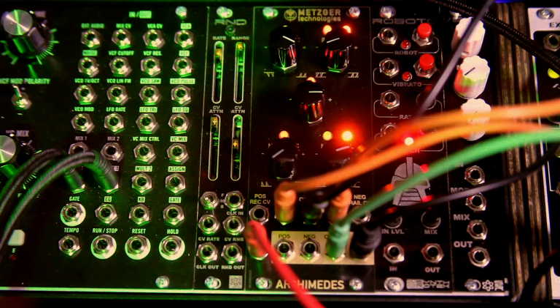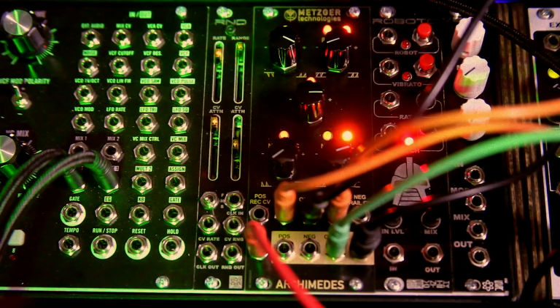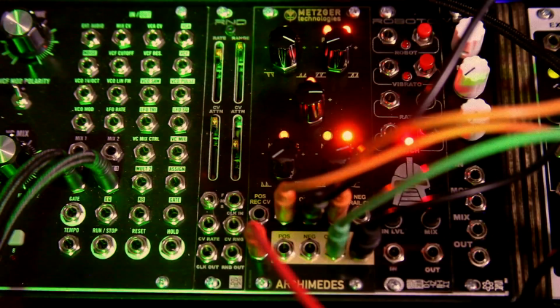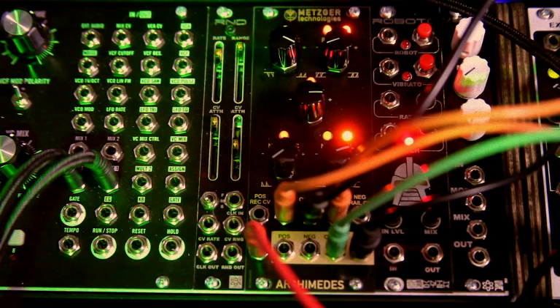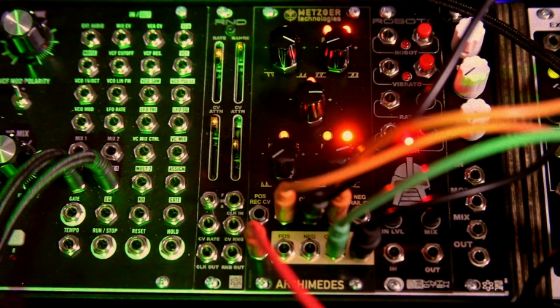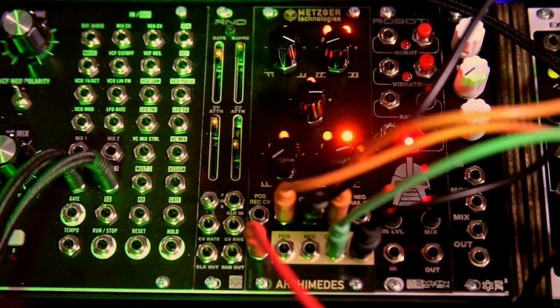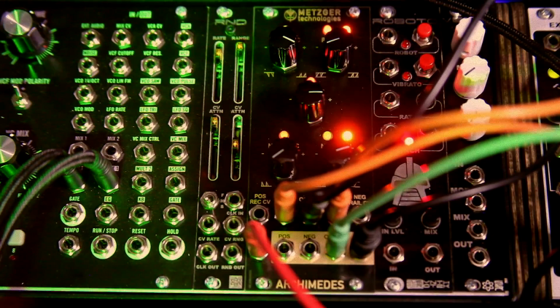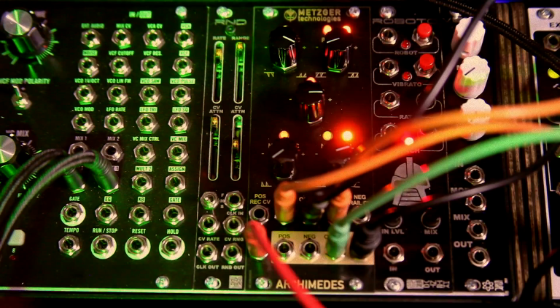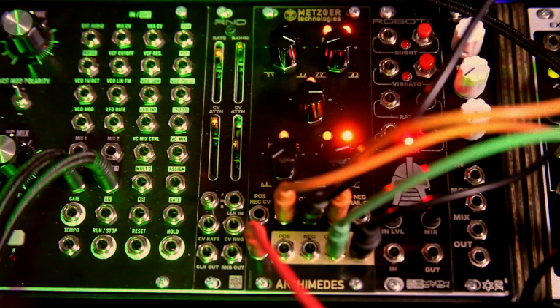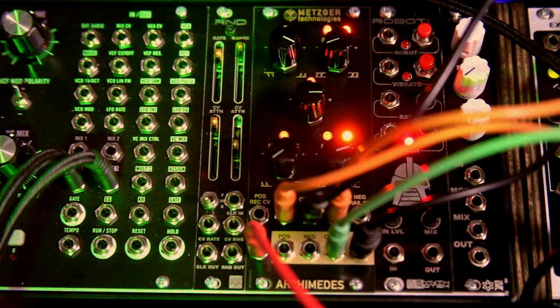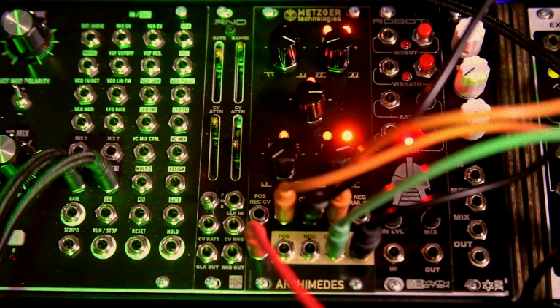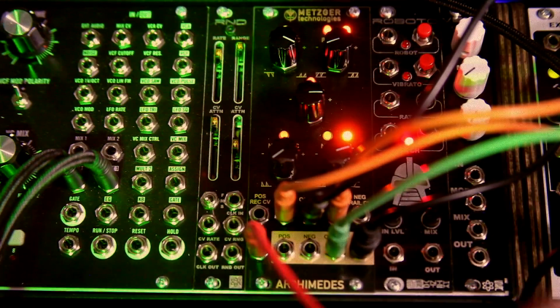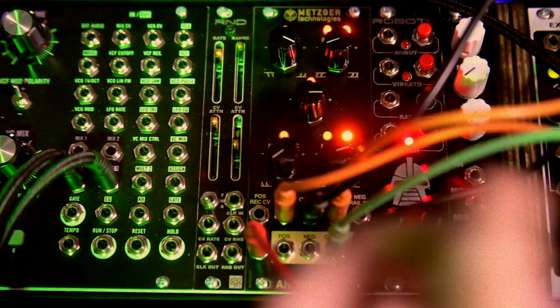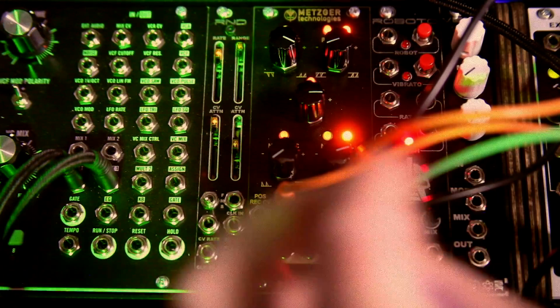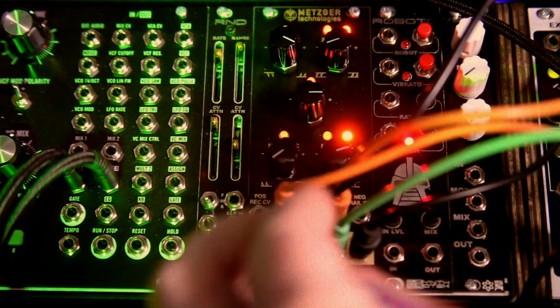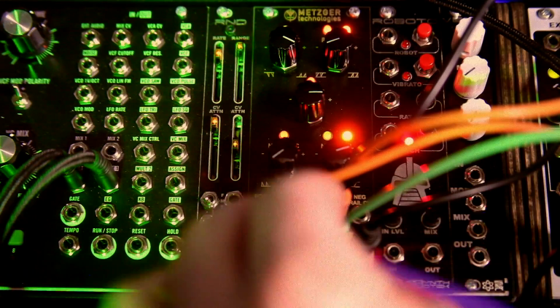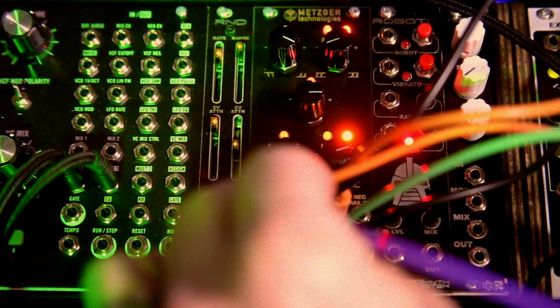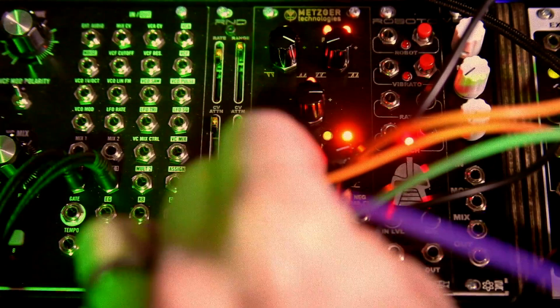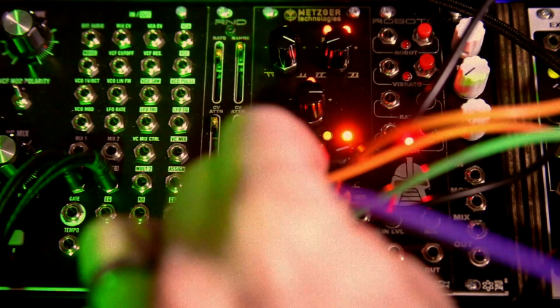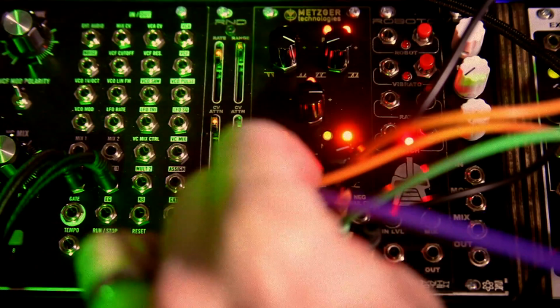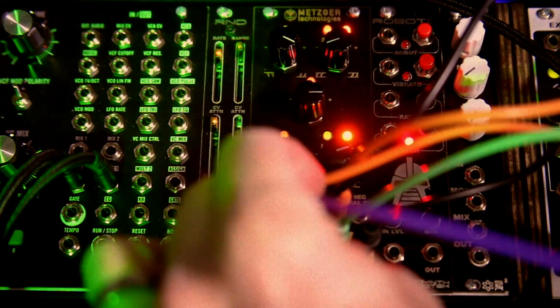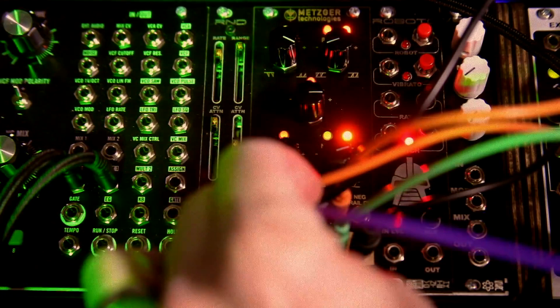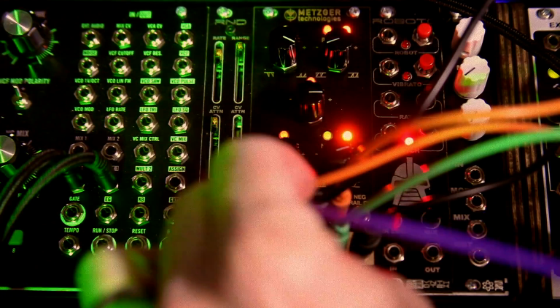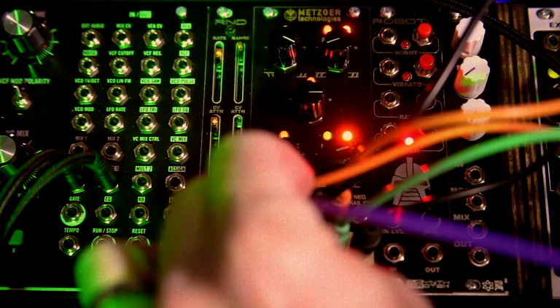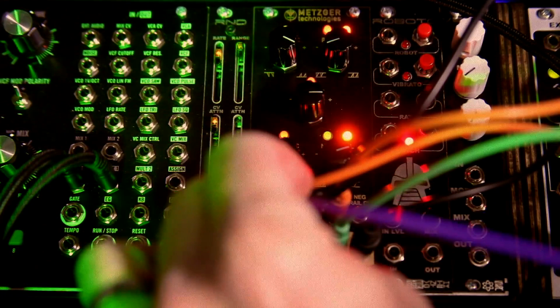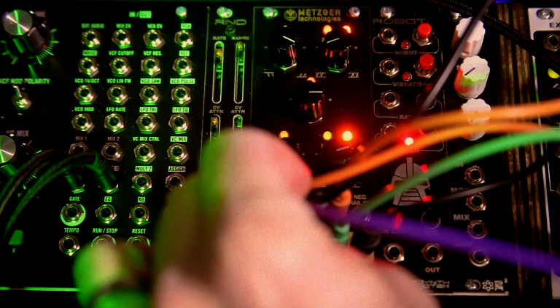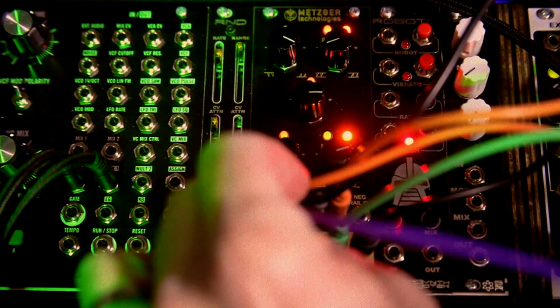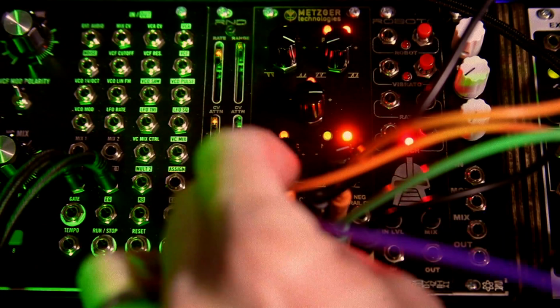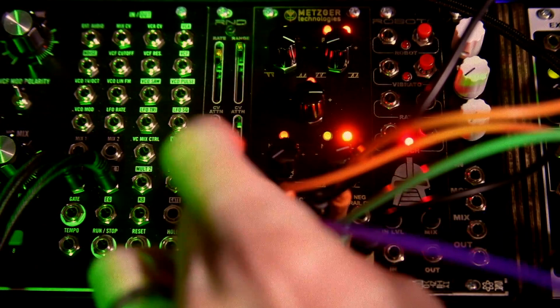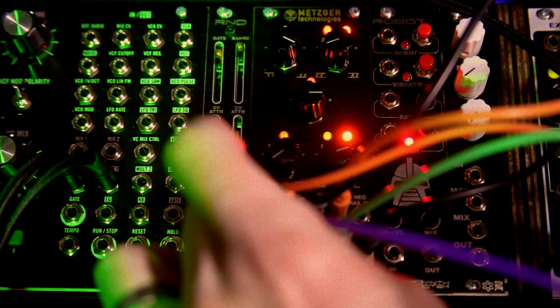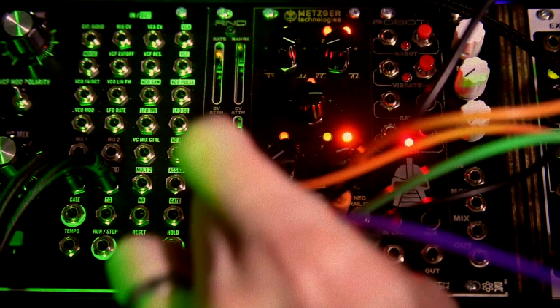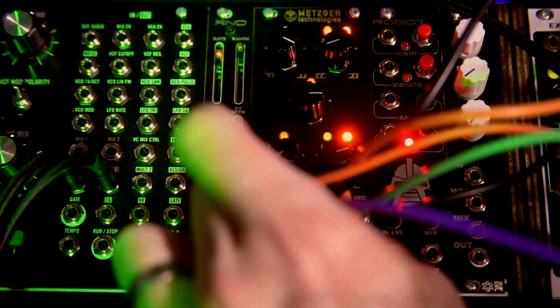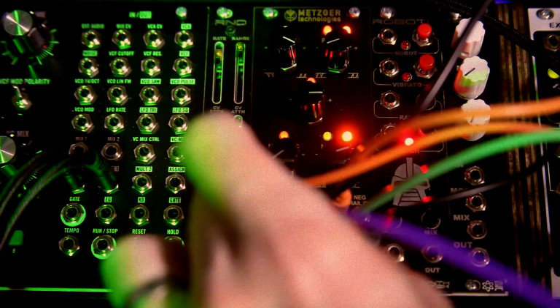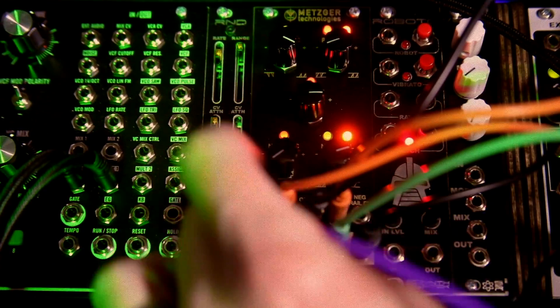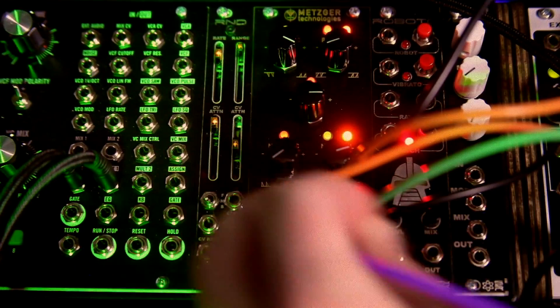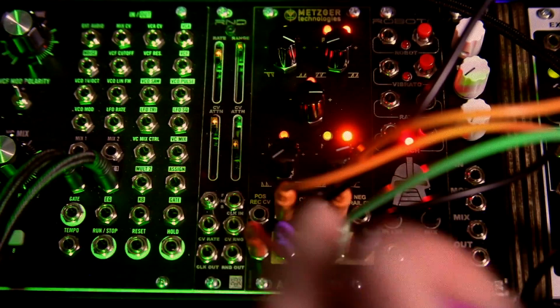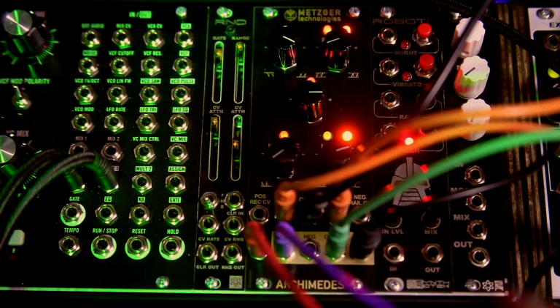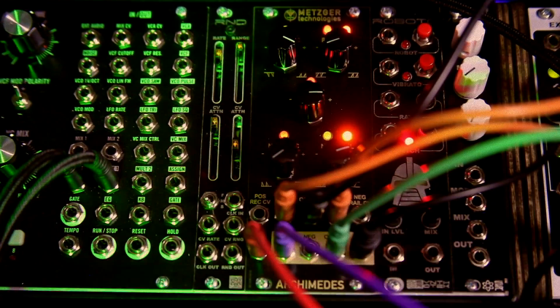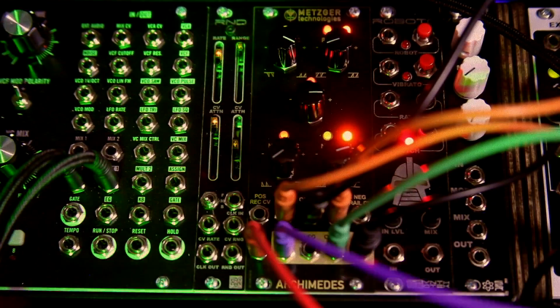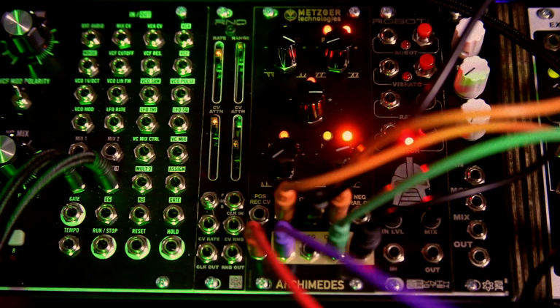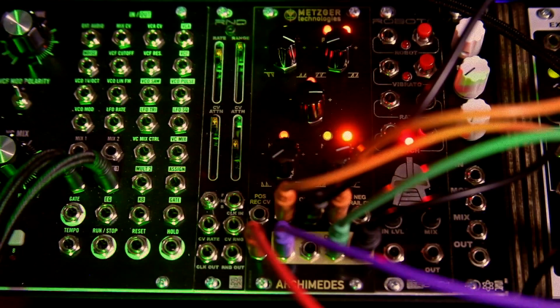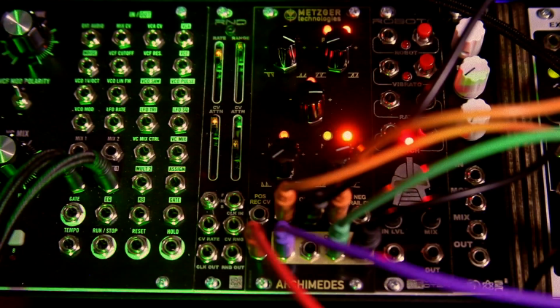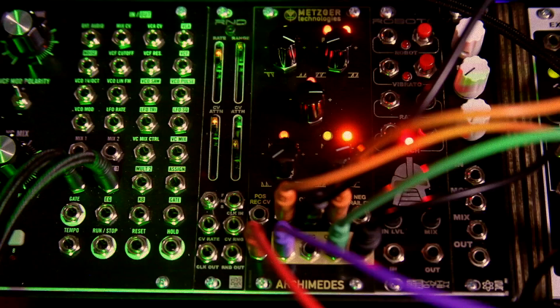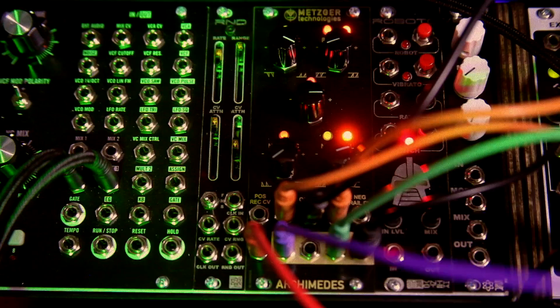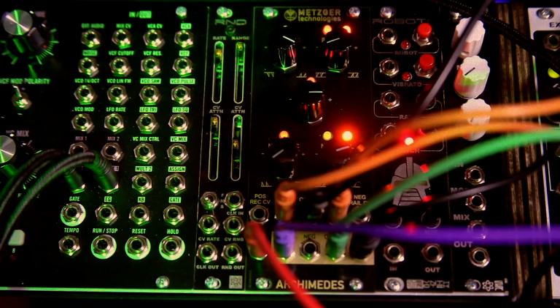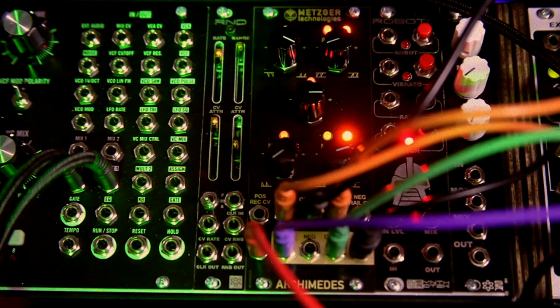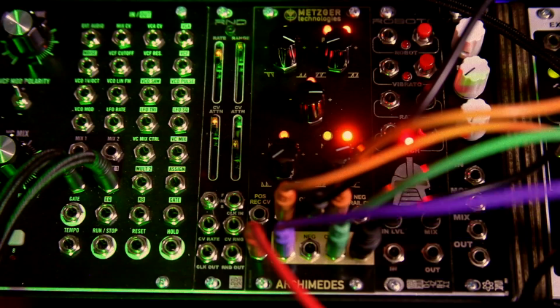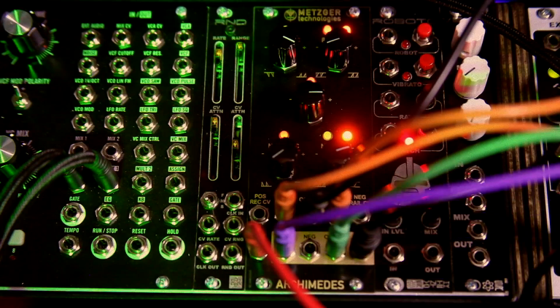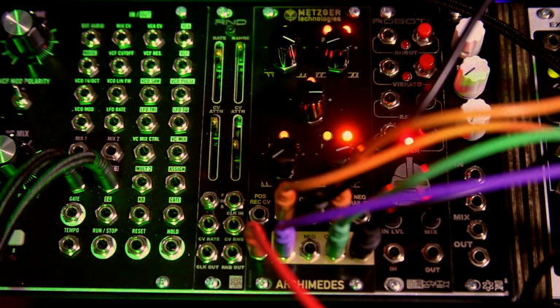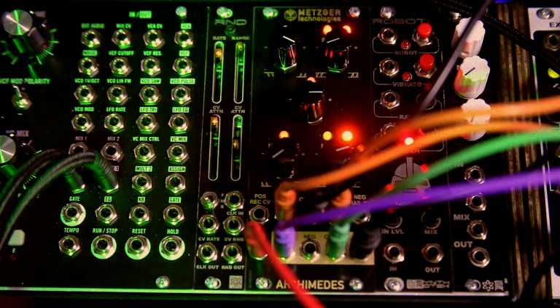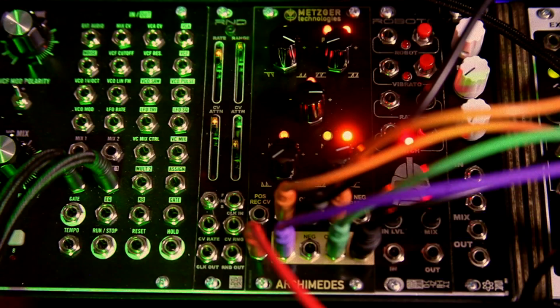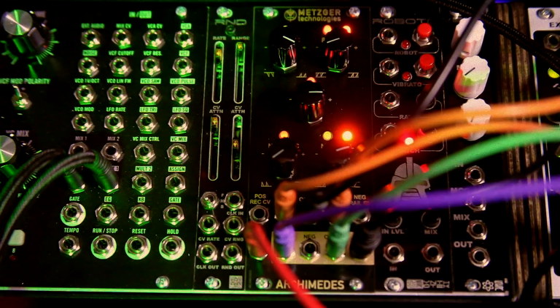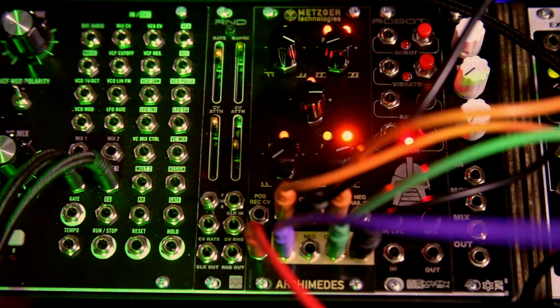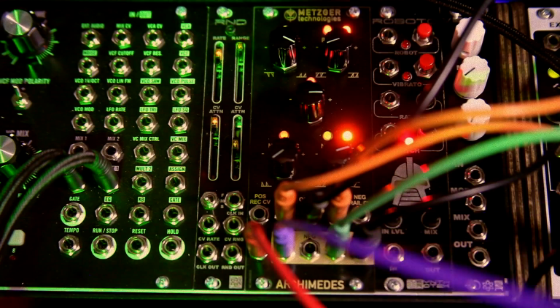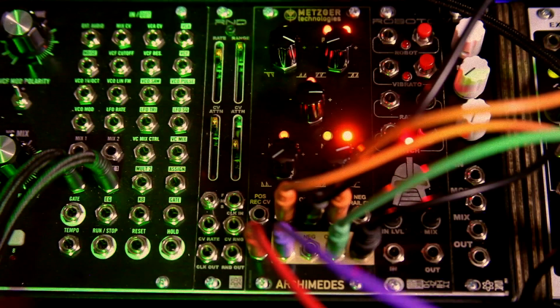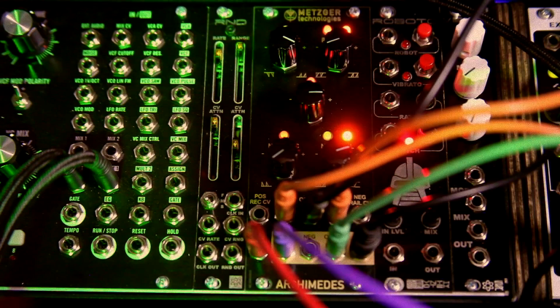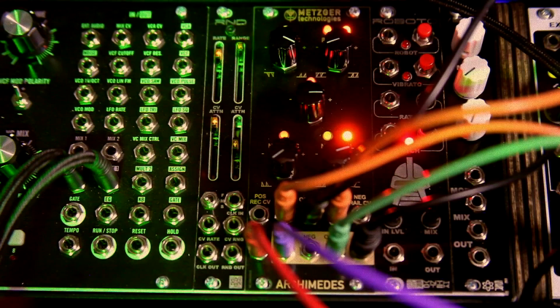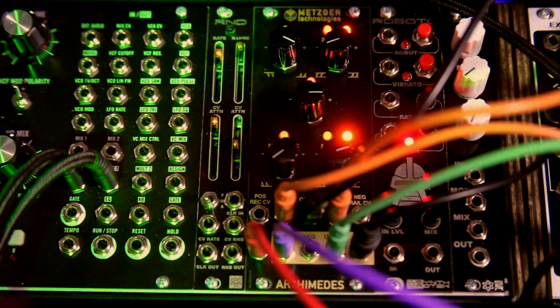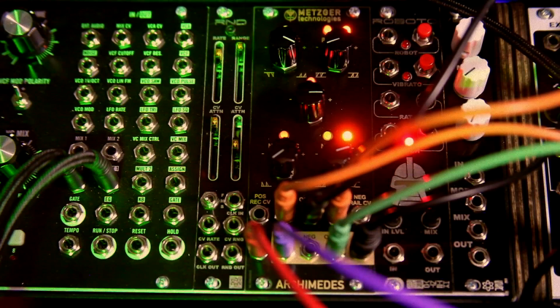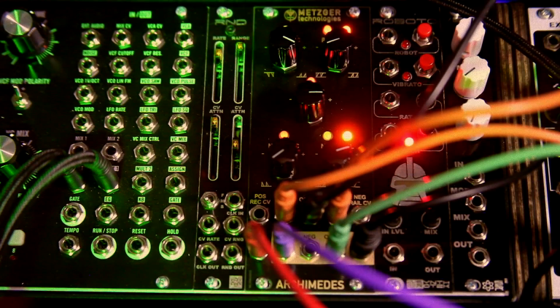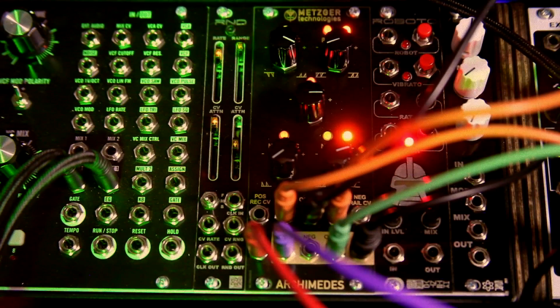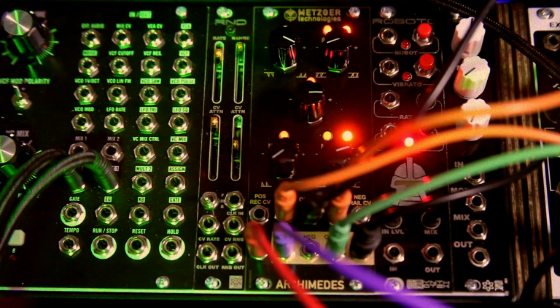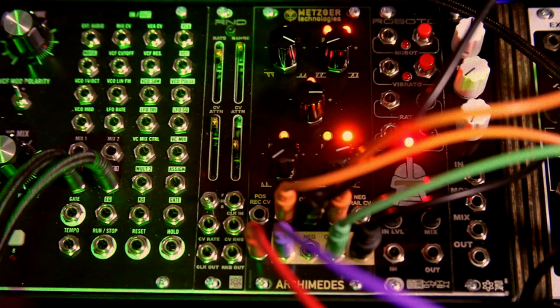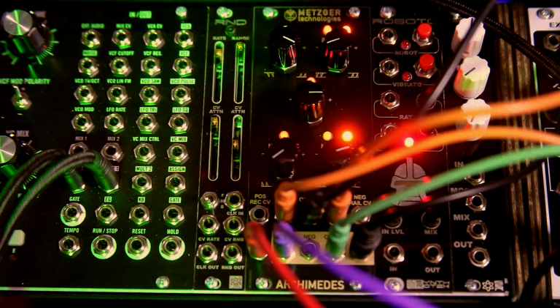We have so much going on — let me take the positive rail output and bring that into a modulation source of our other VCO.